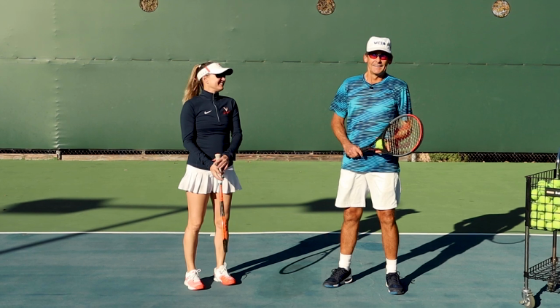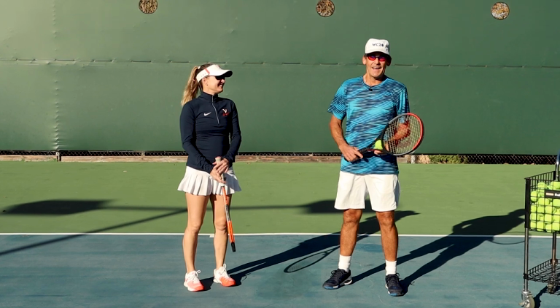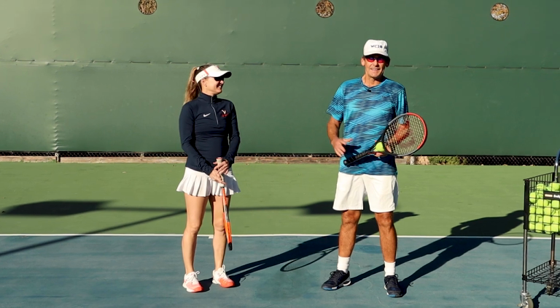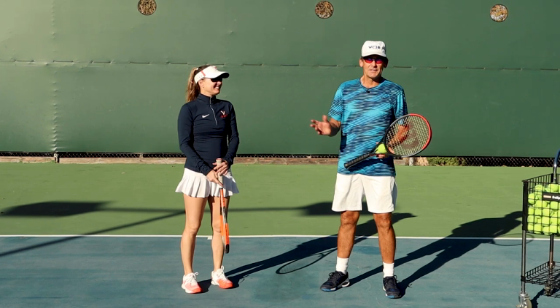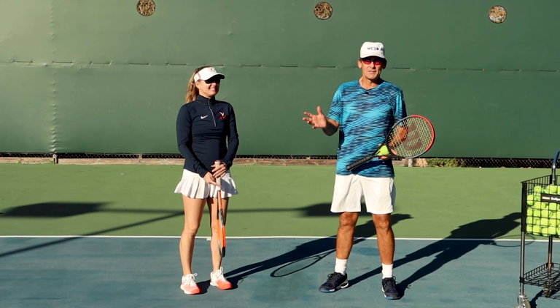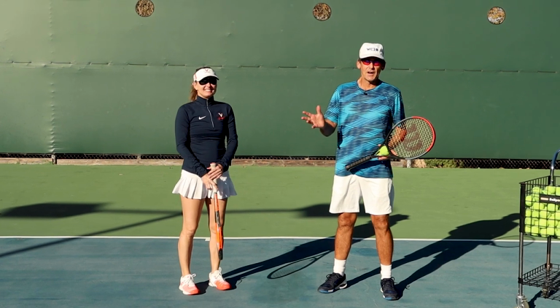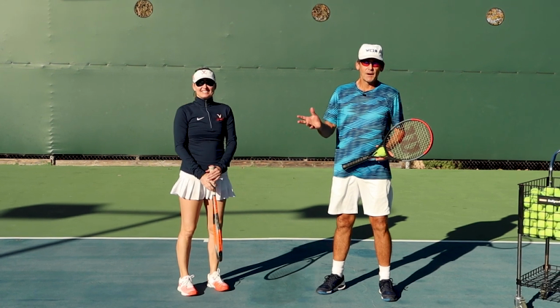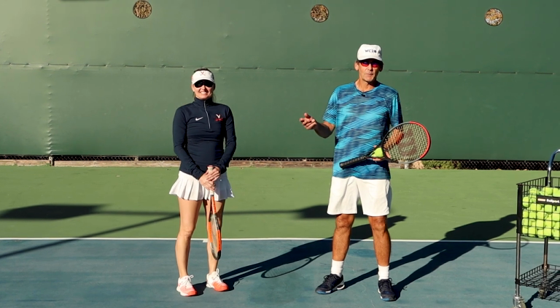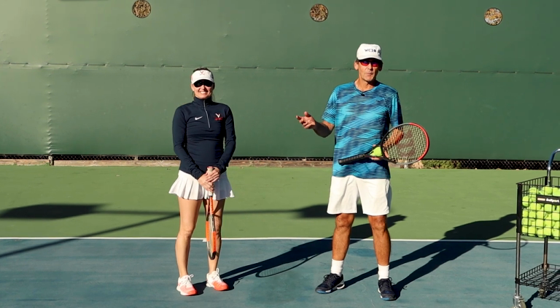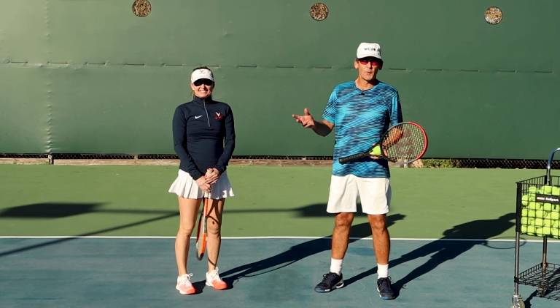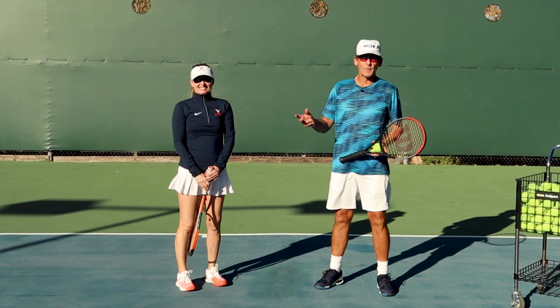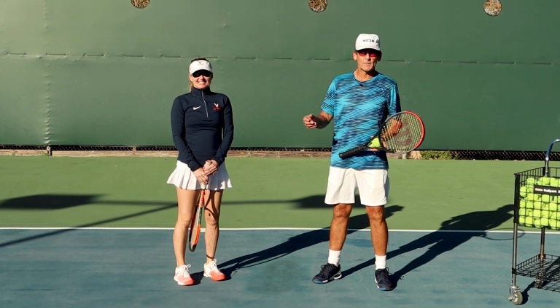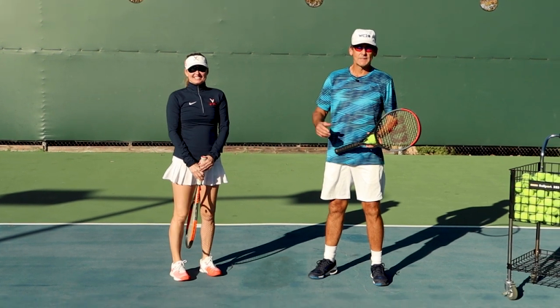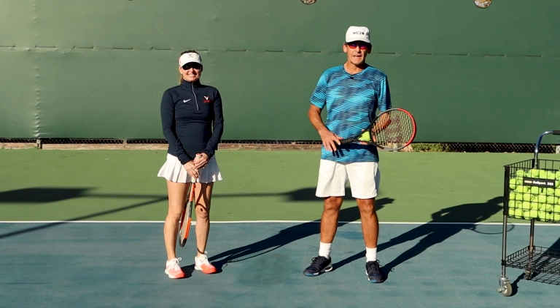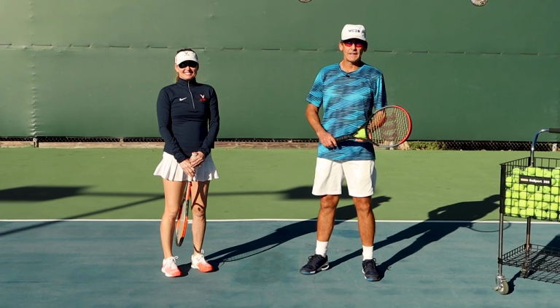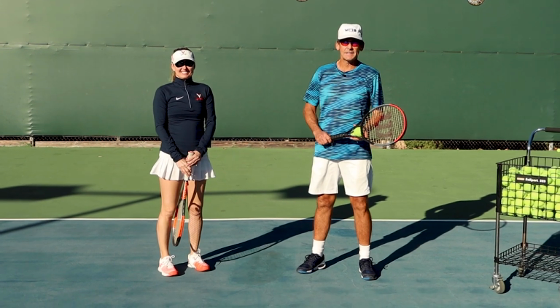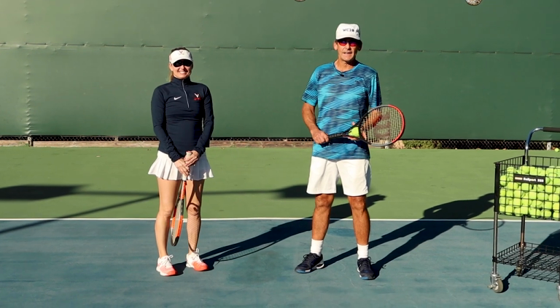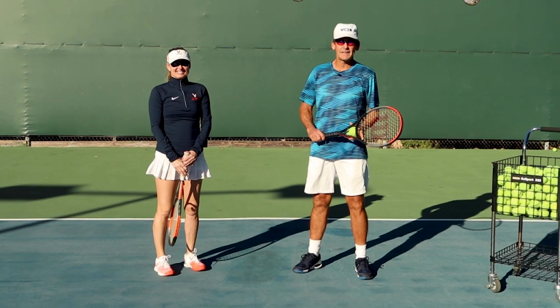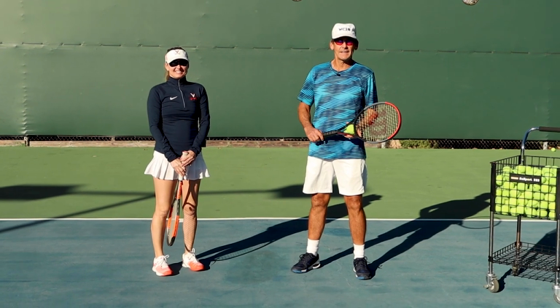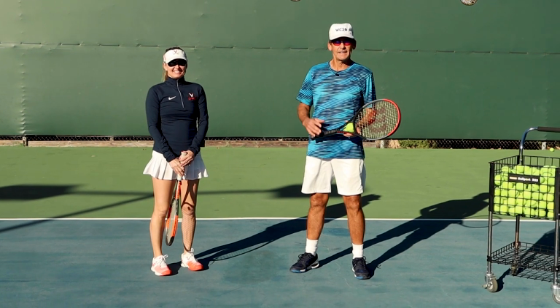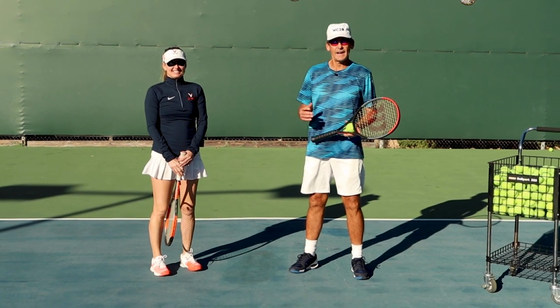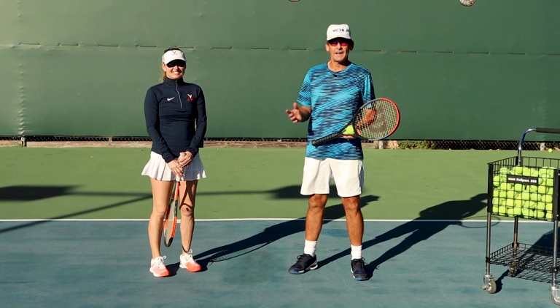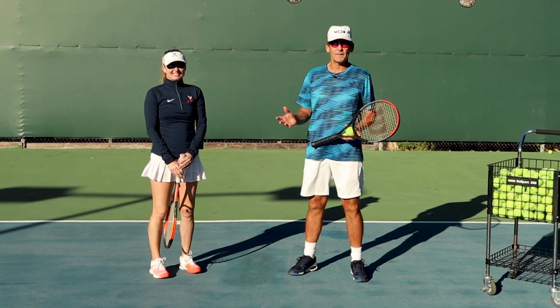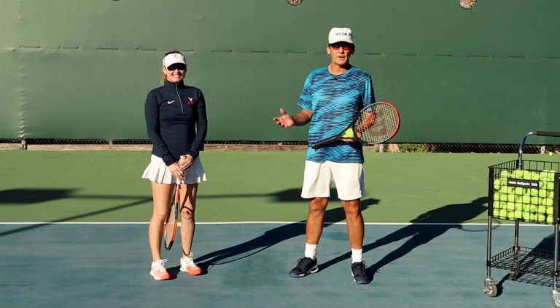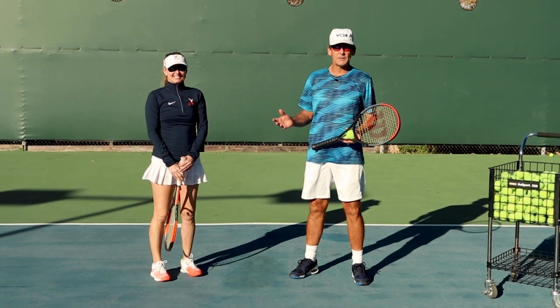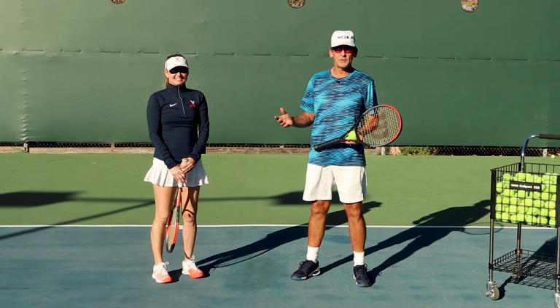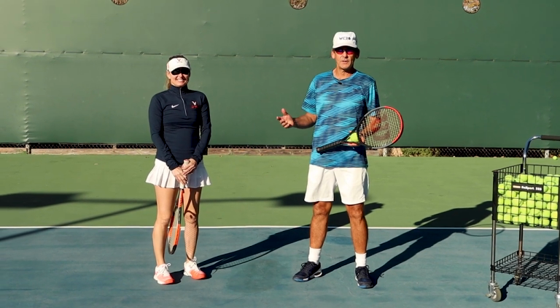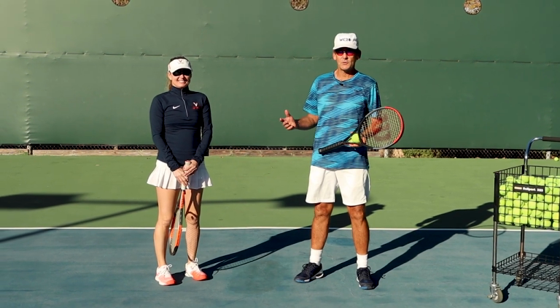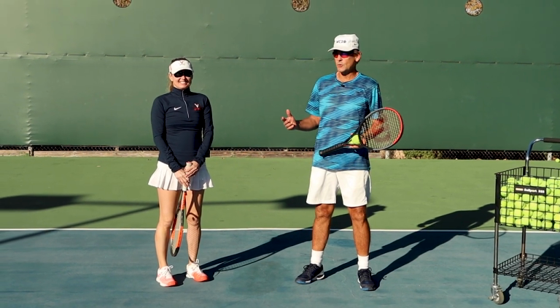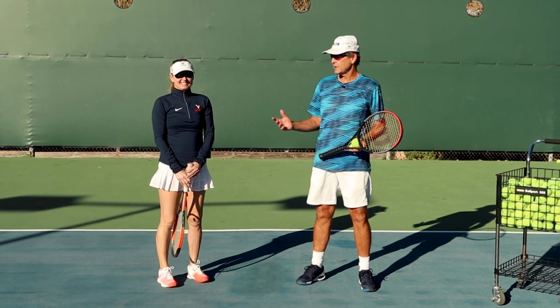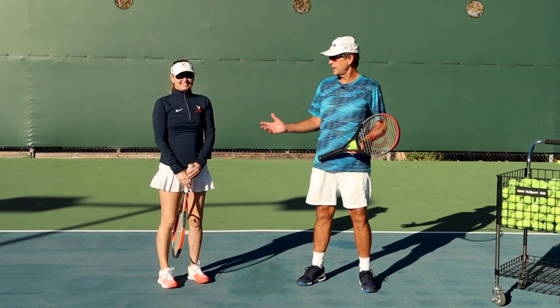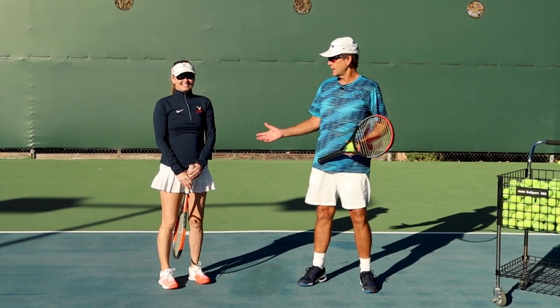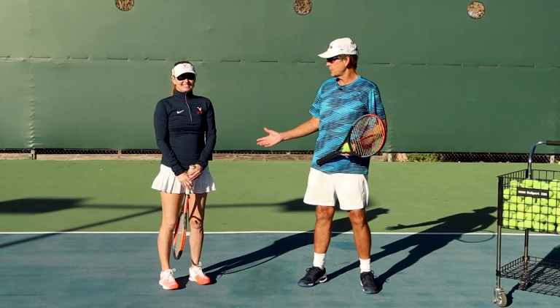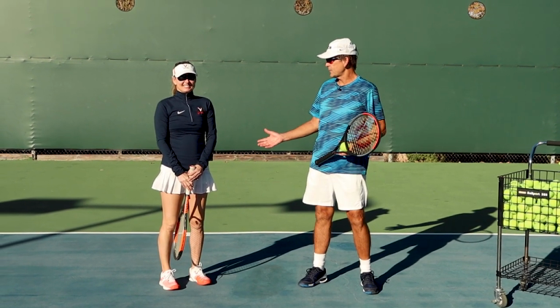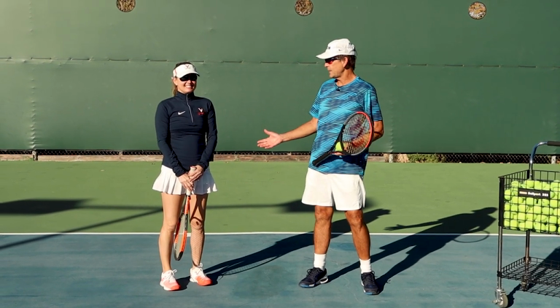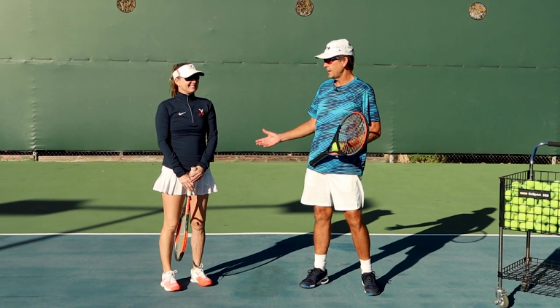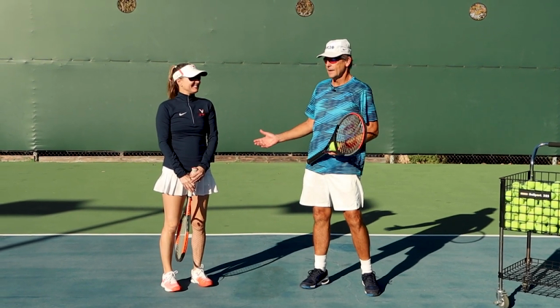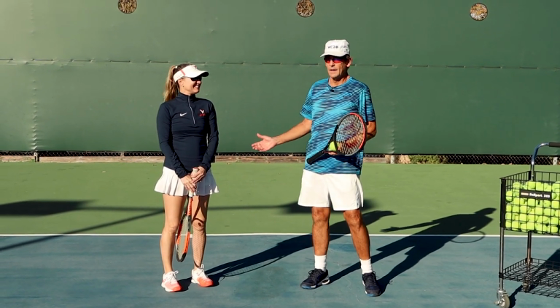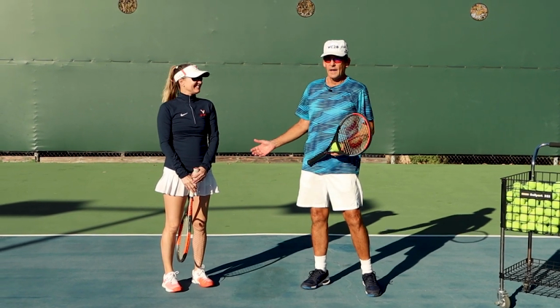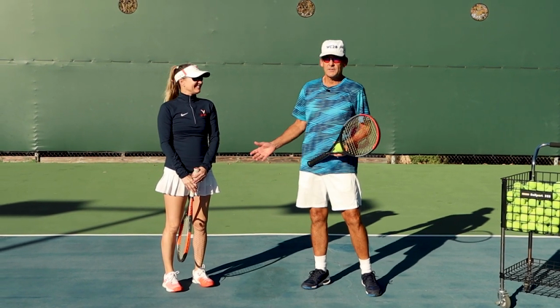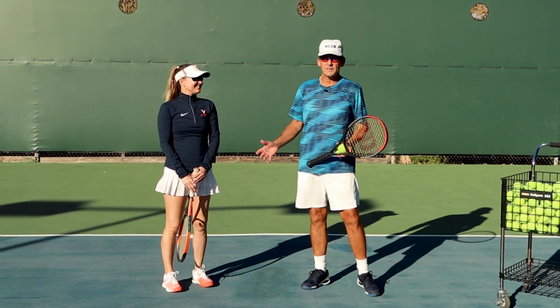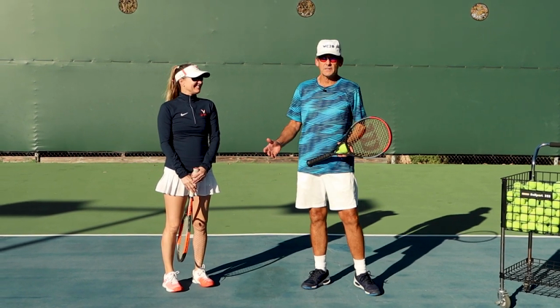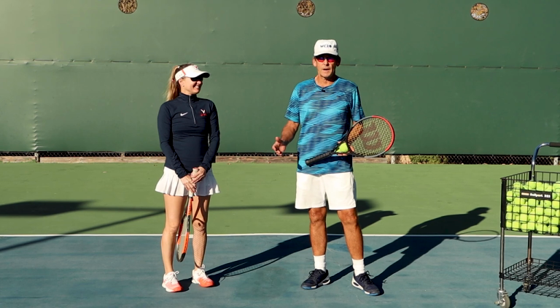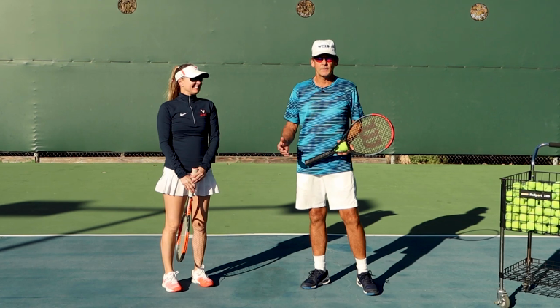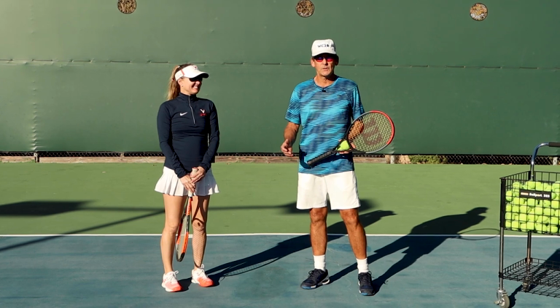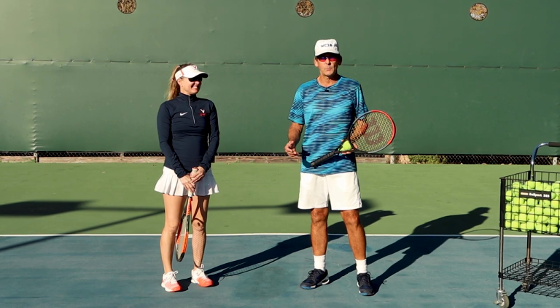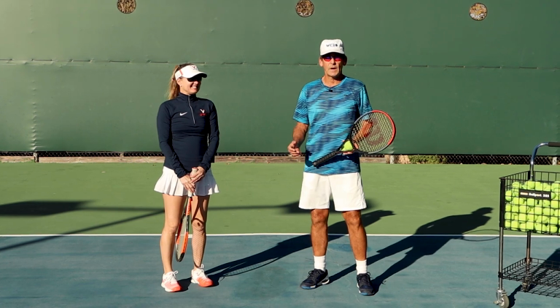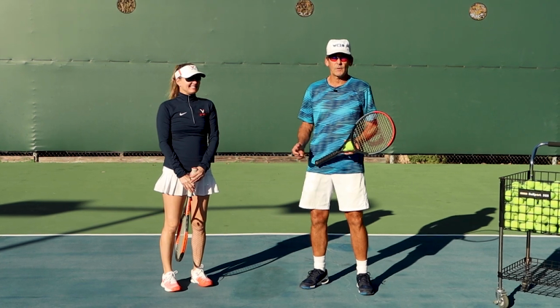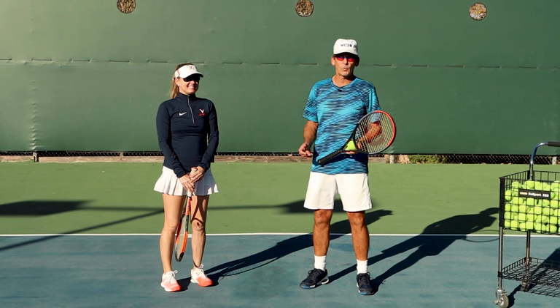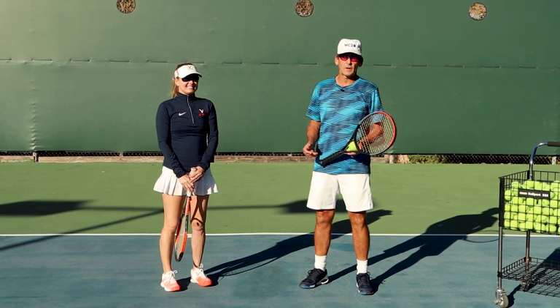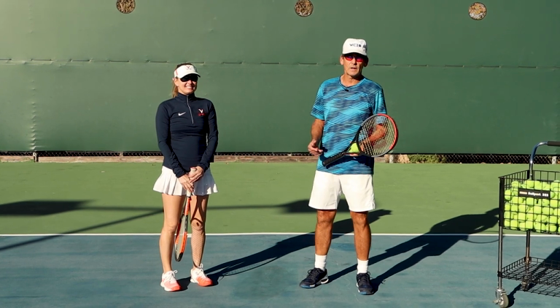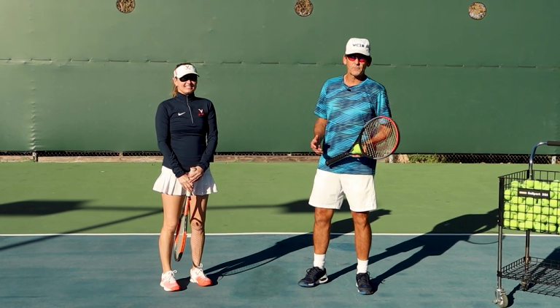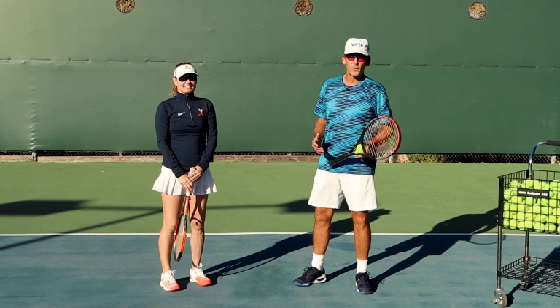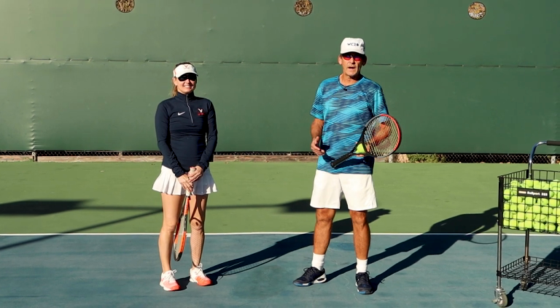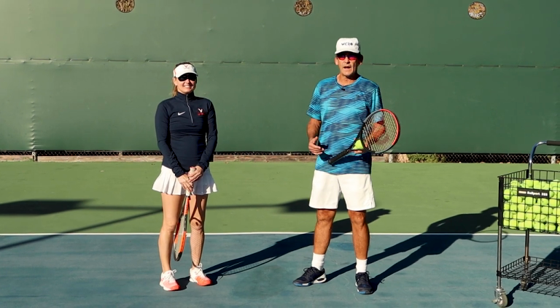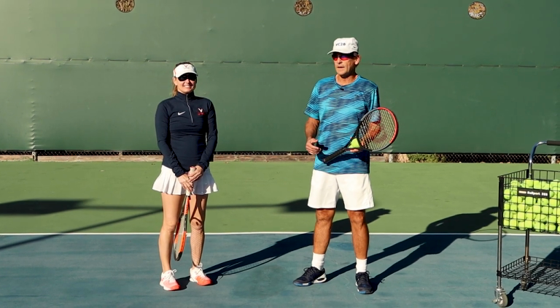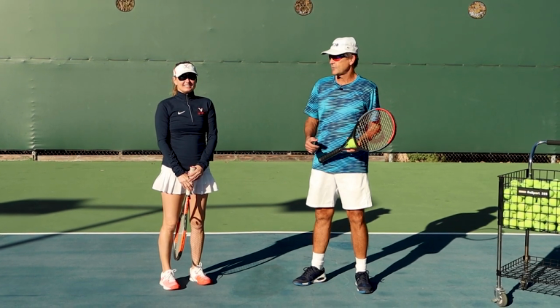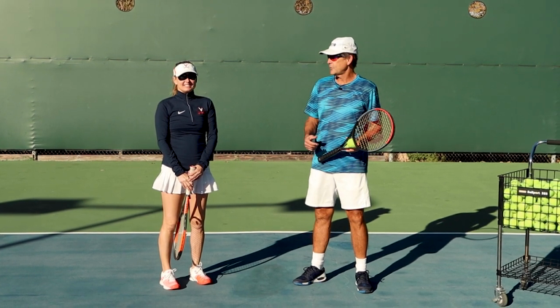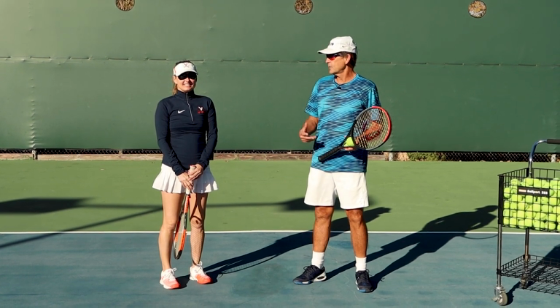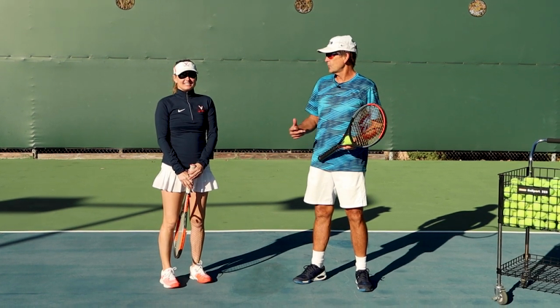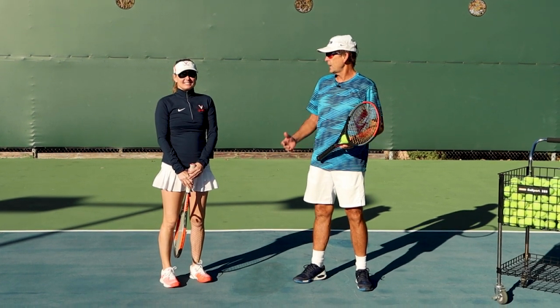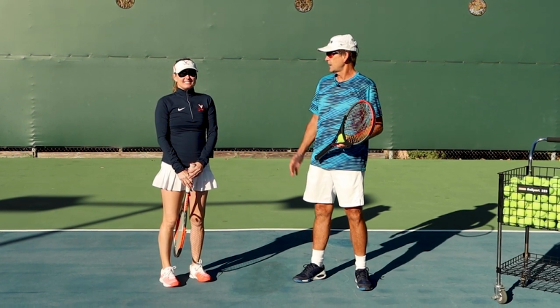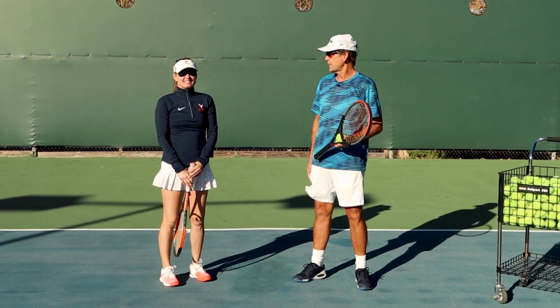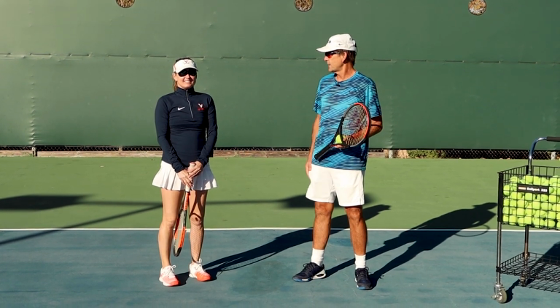Hi, this is John with Performance Plus Tennis and today I have my student Julie here with me. She's come to work on her forehand and tune her forehand up.